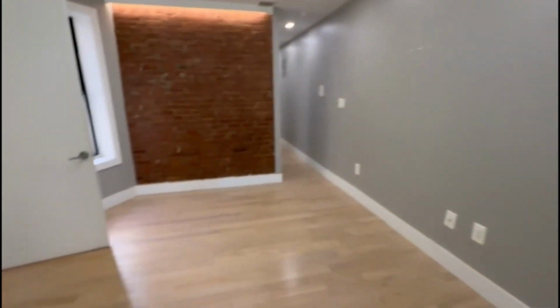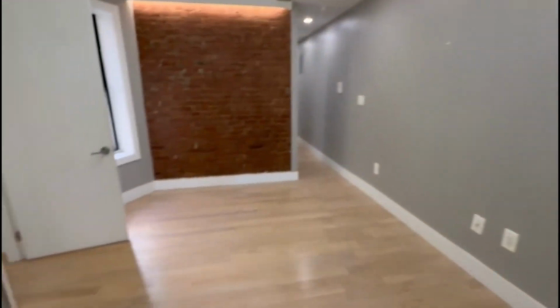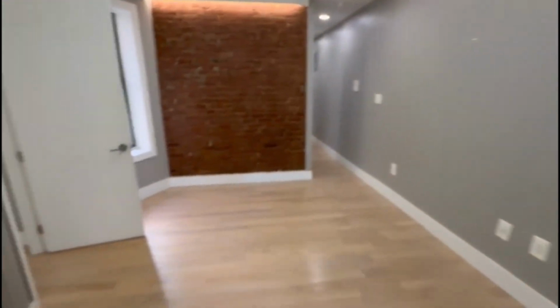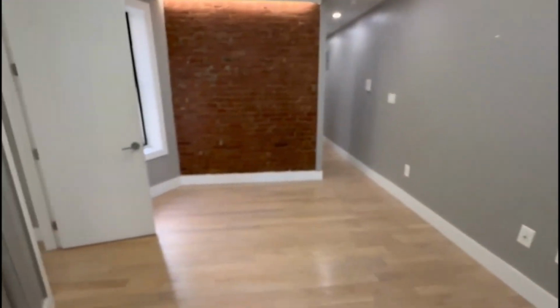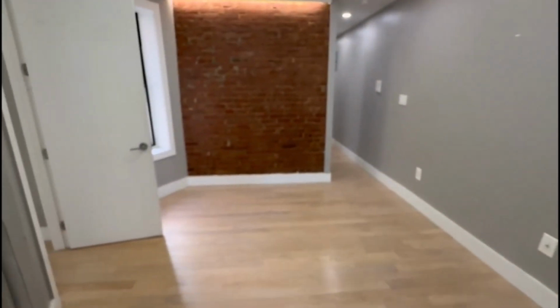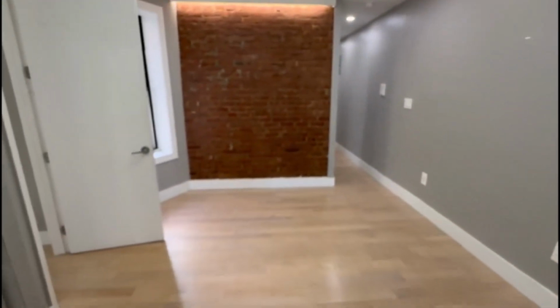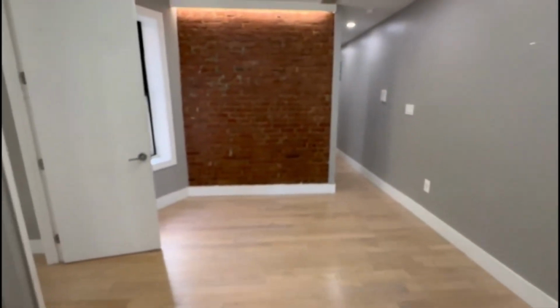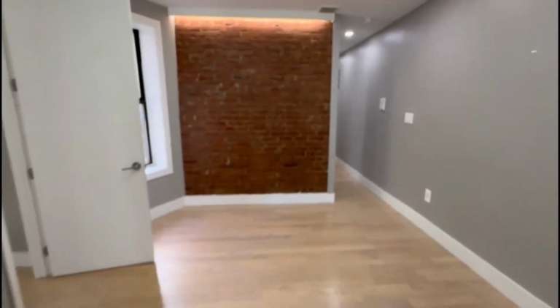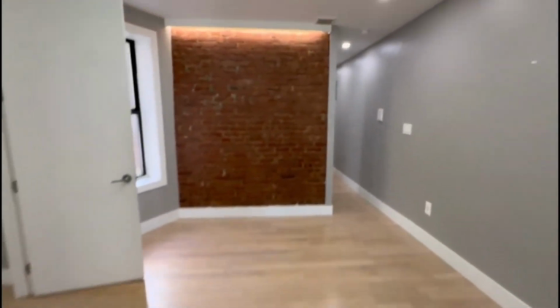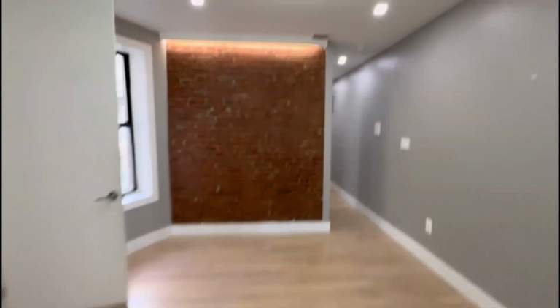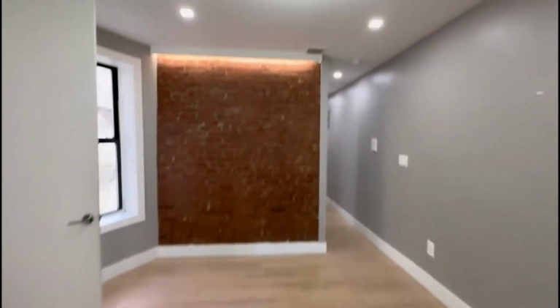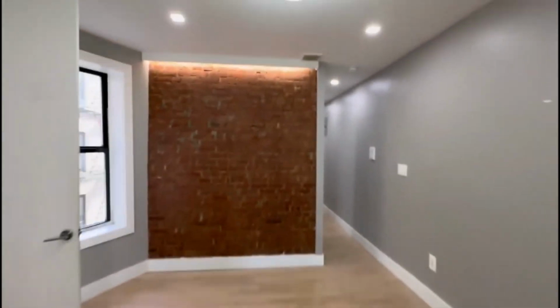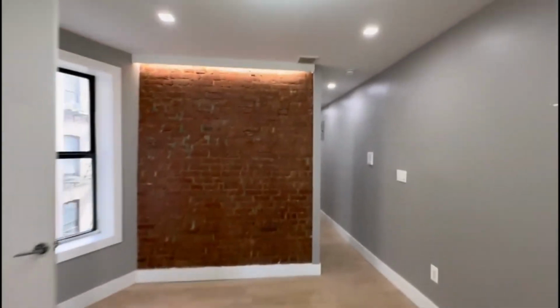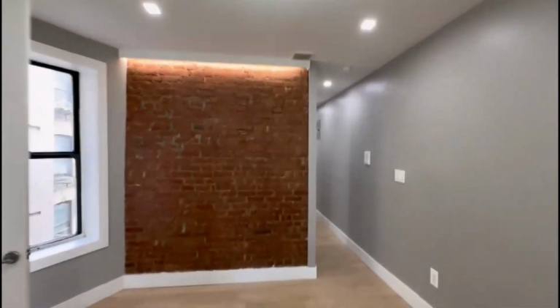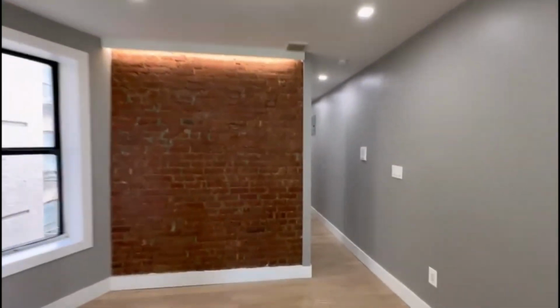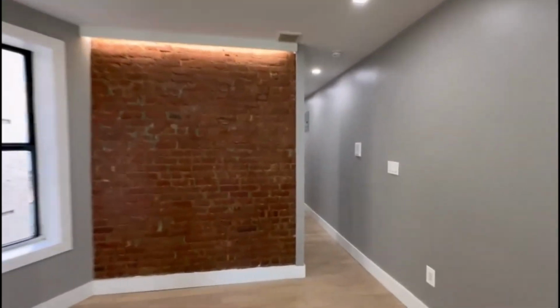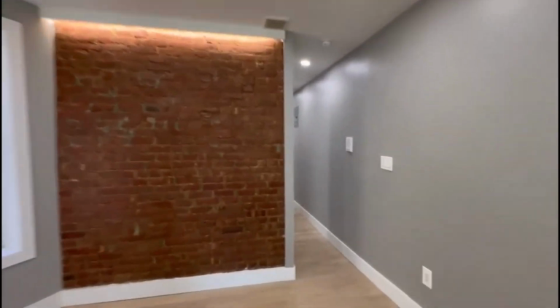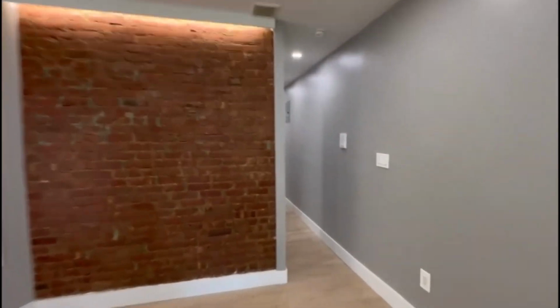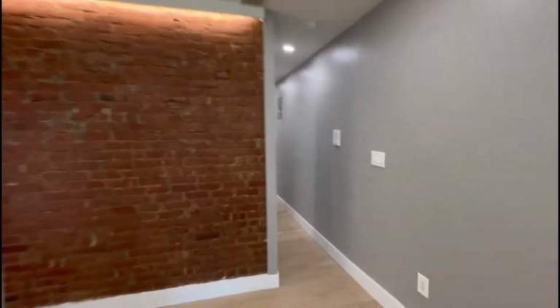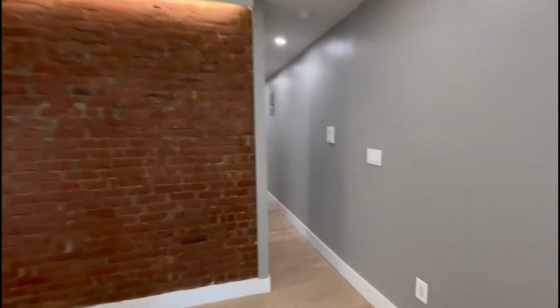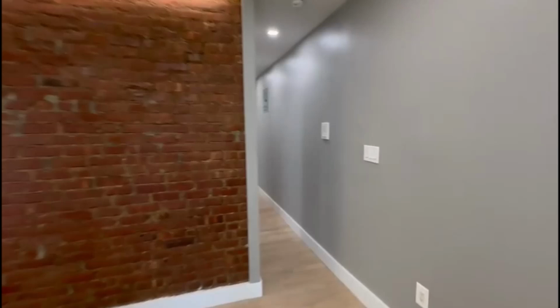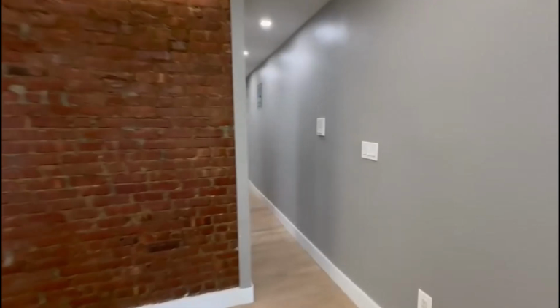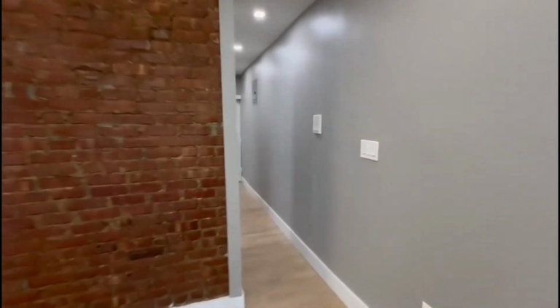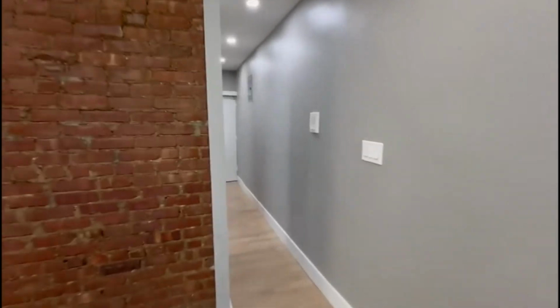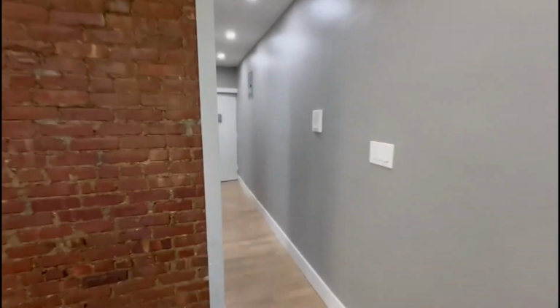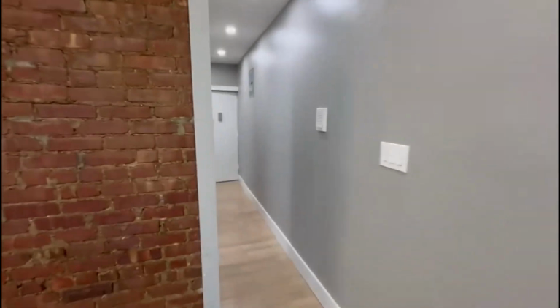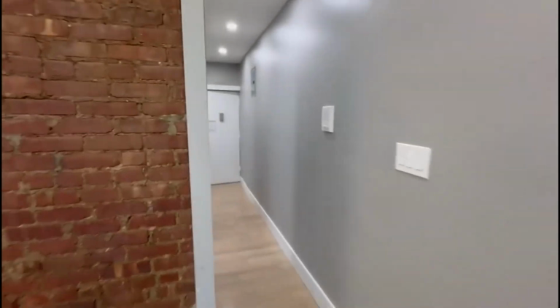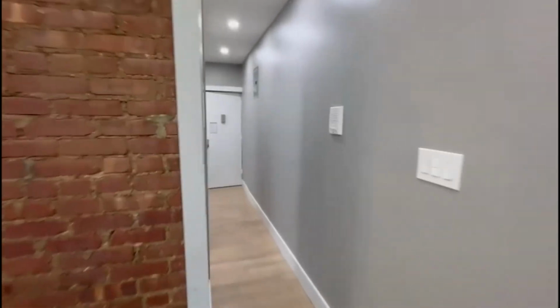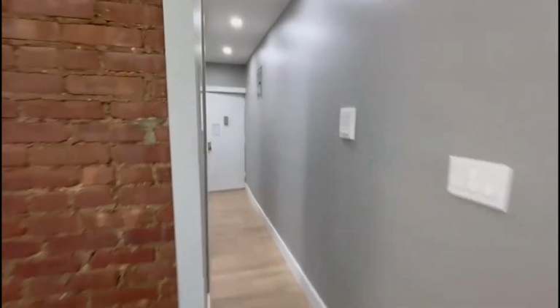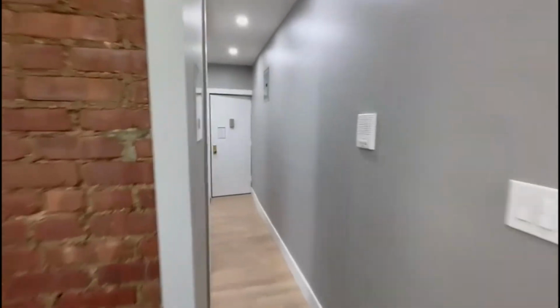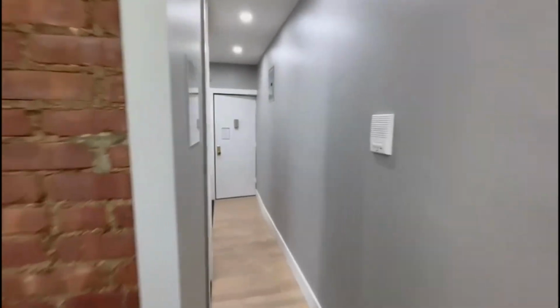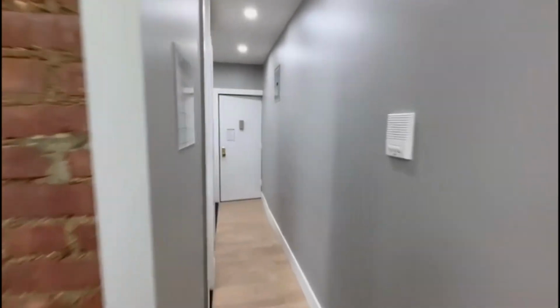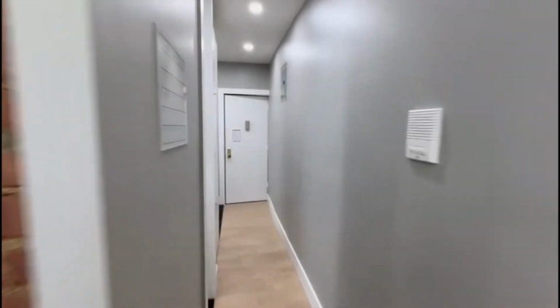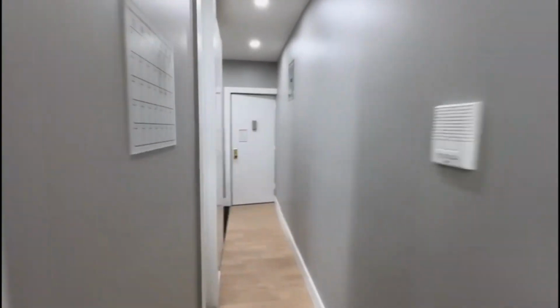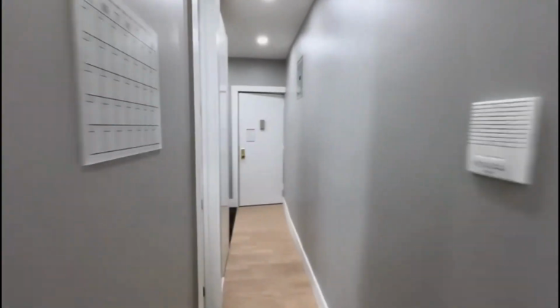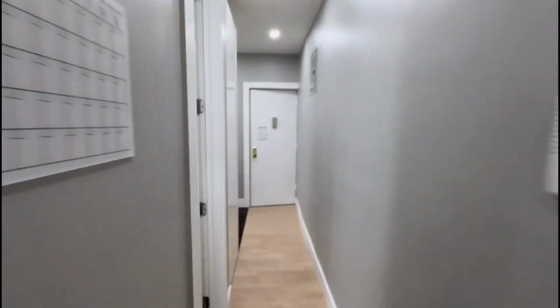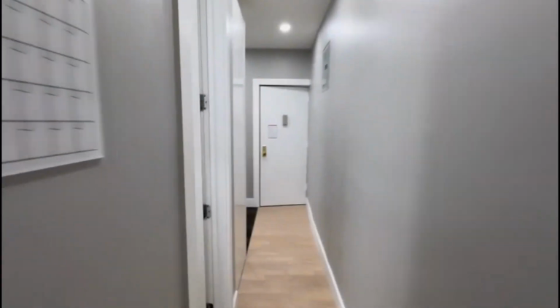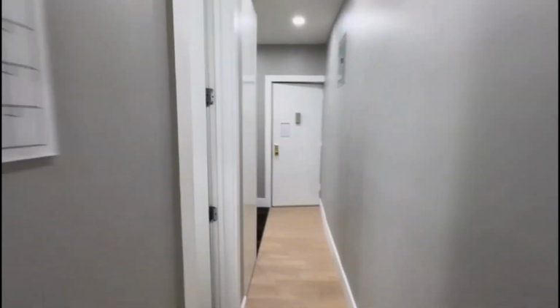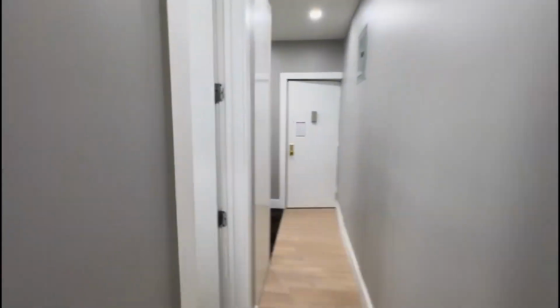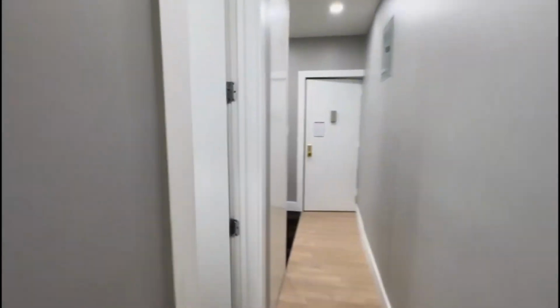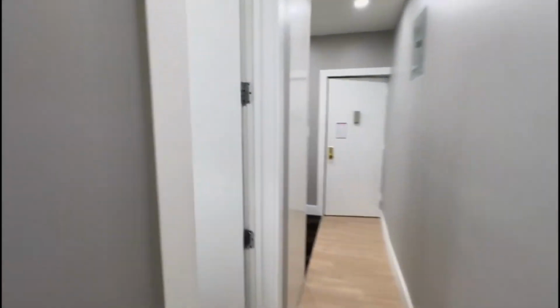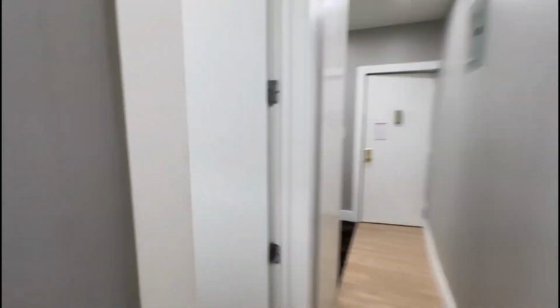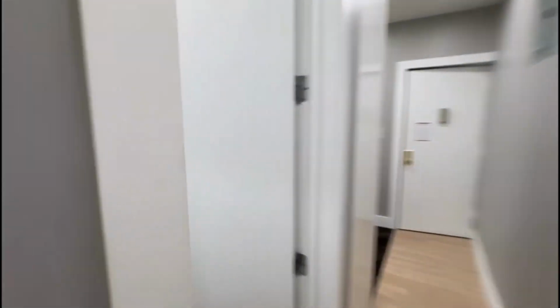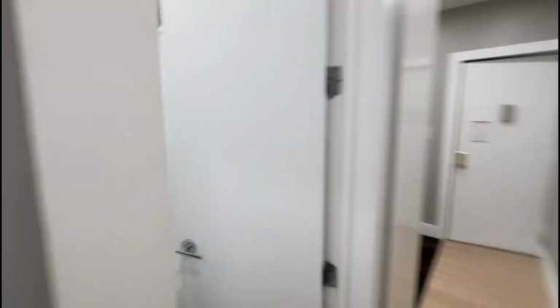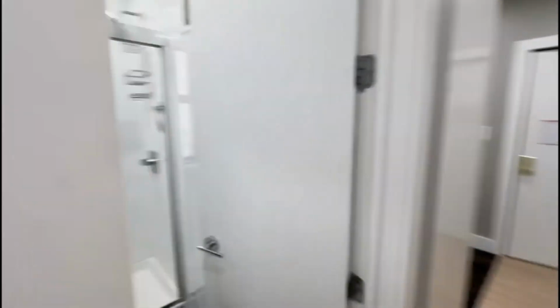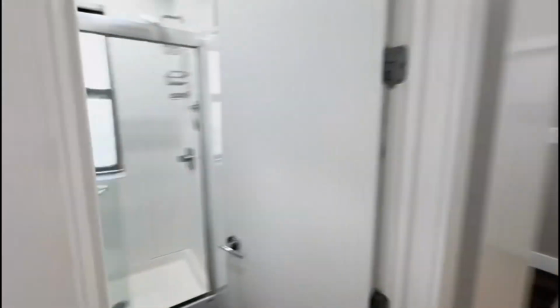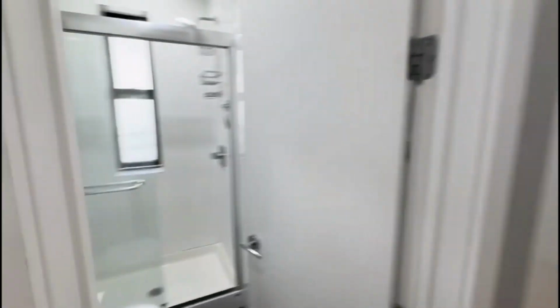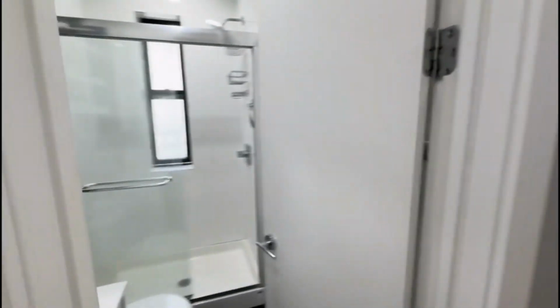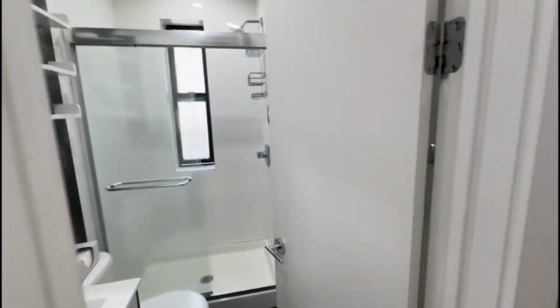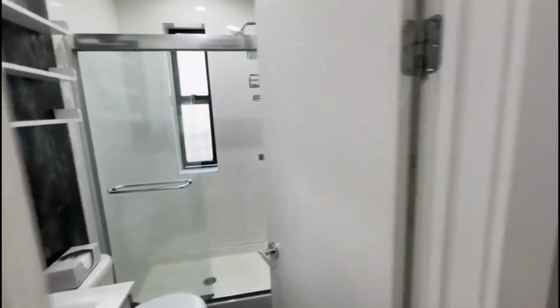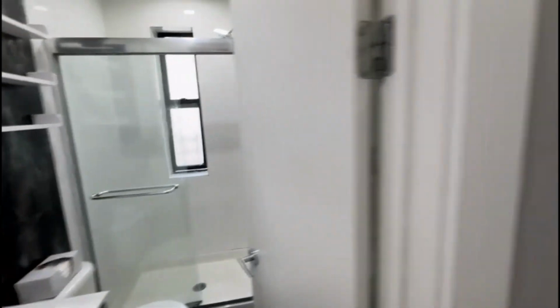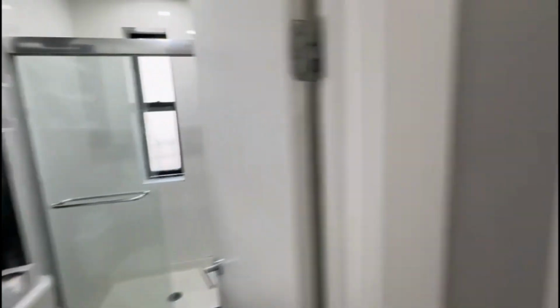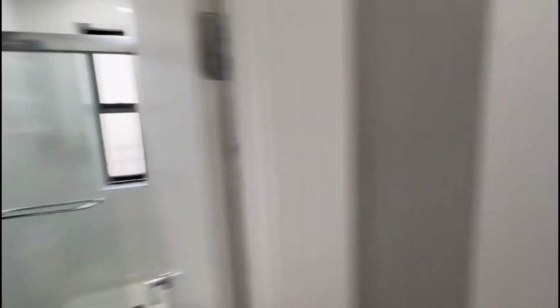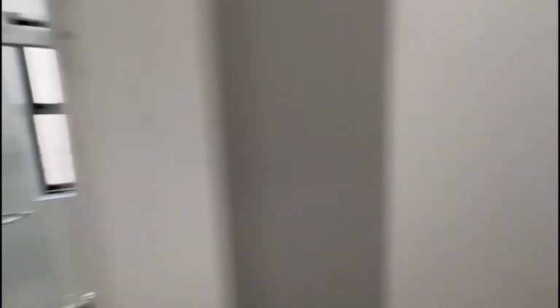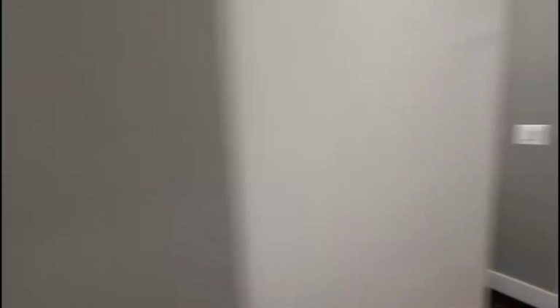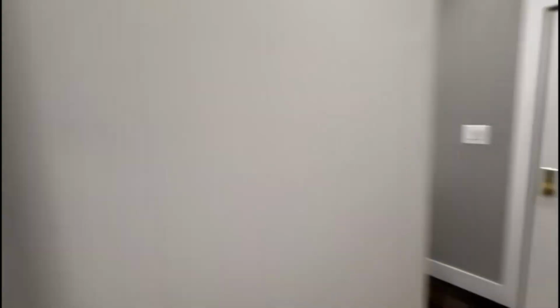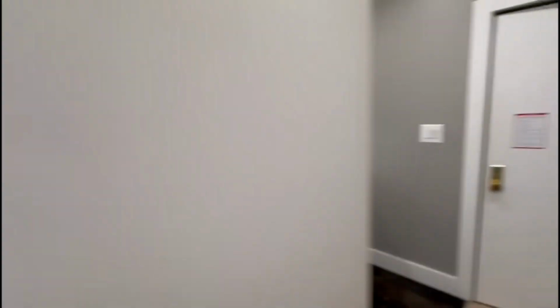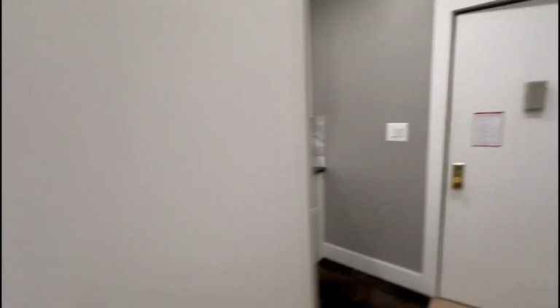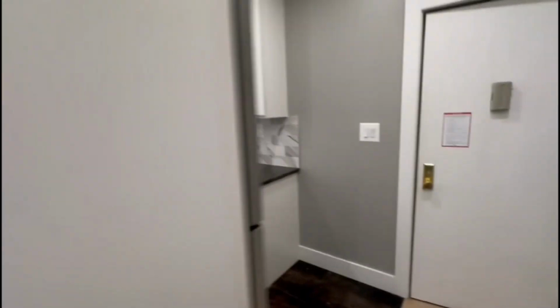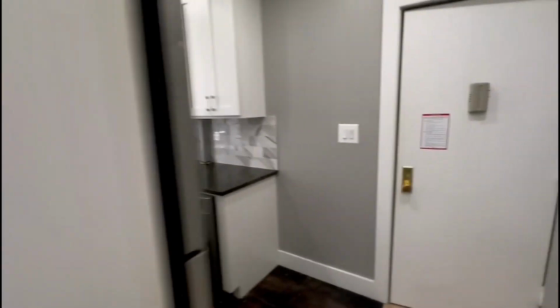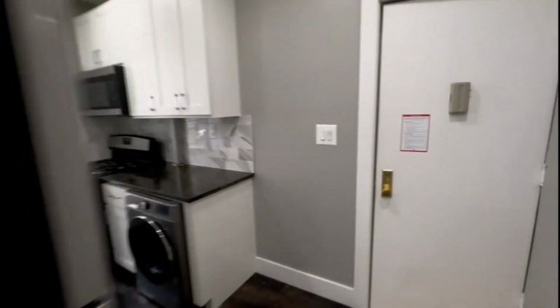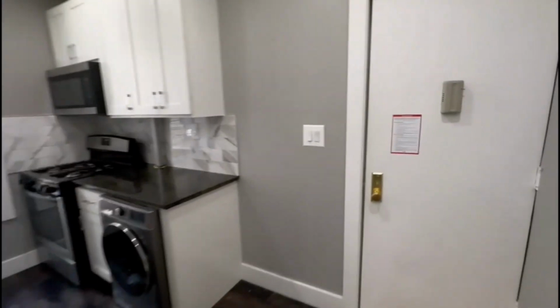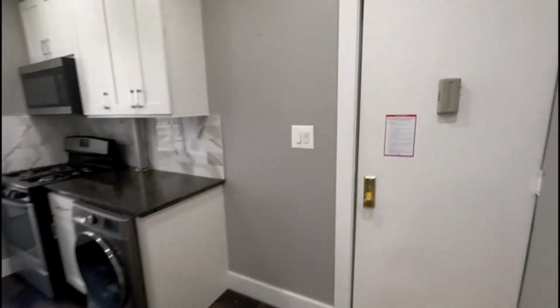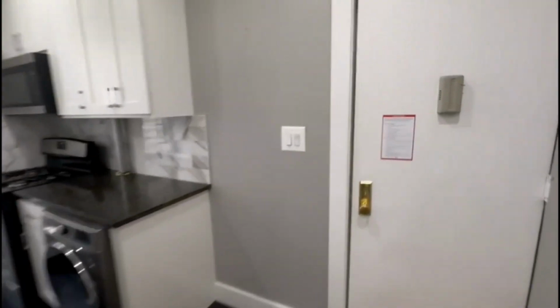Beautiful flooring. Thanks for watching.